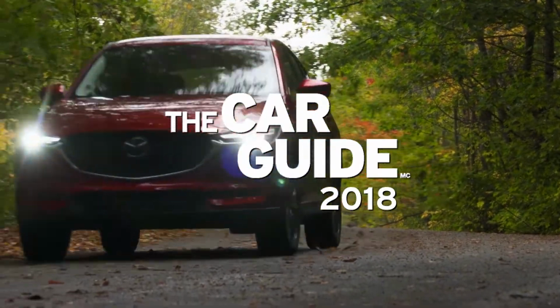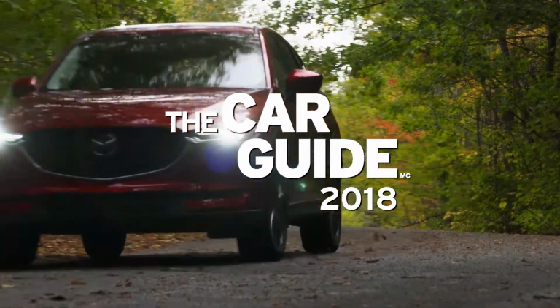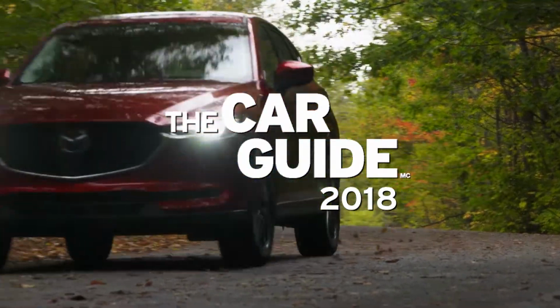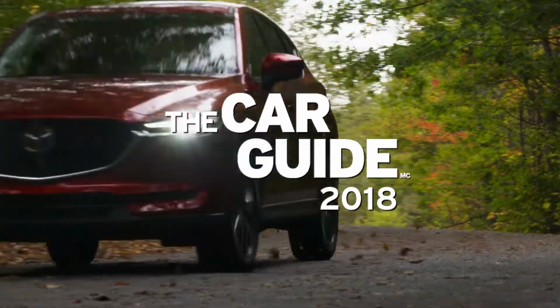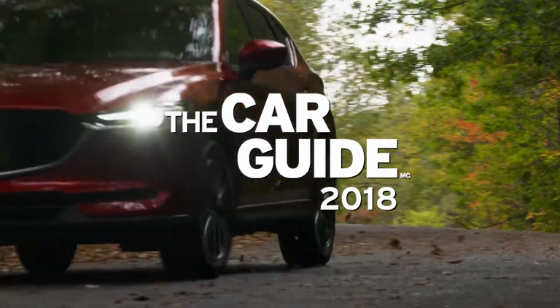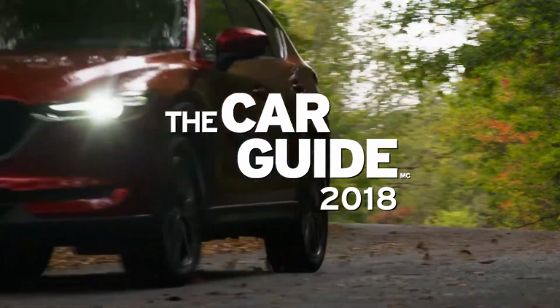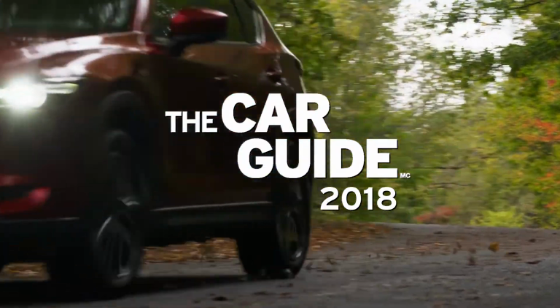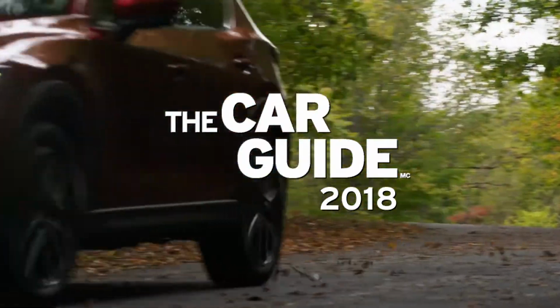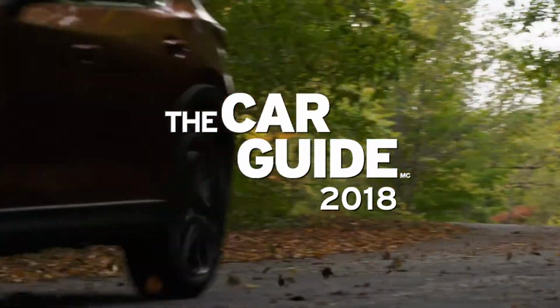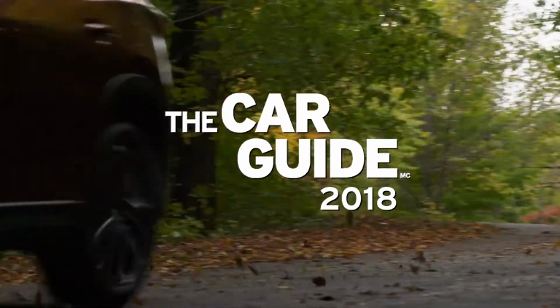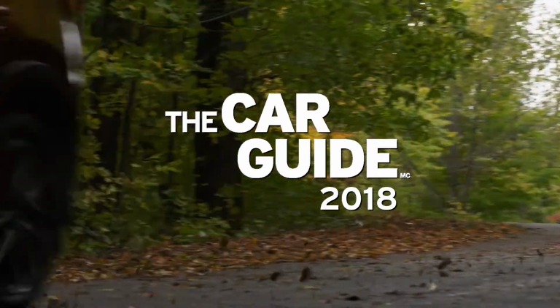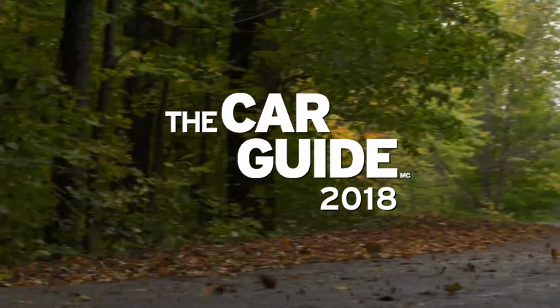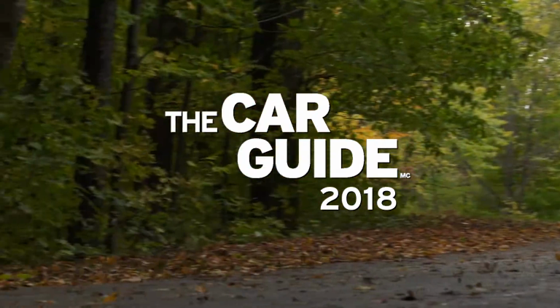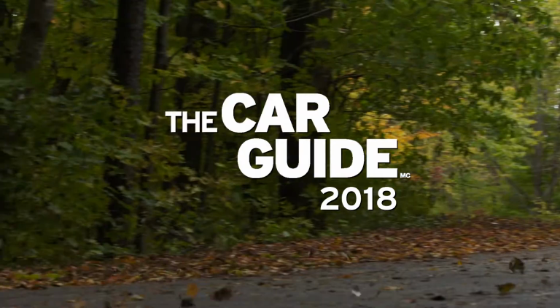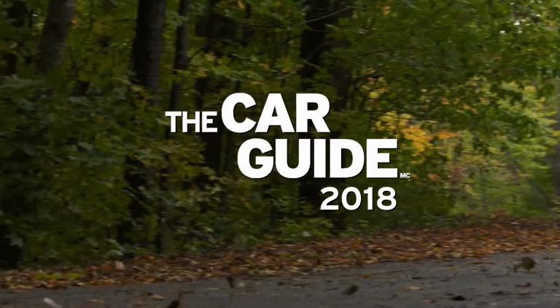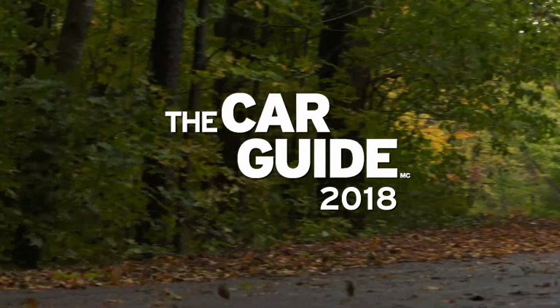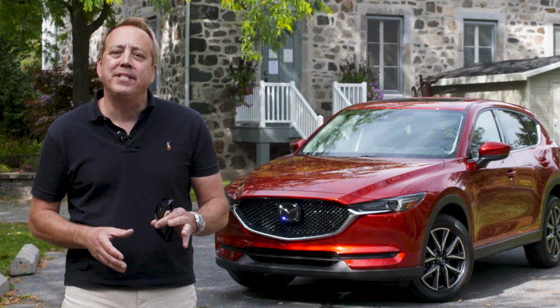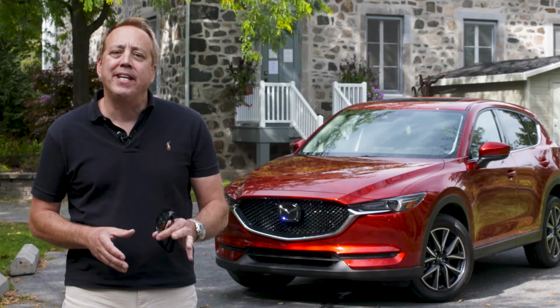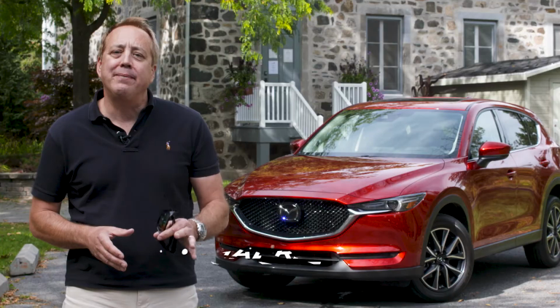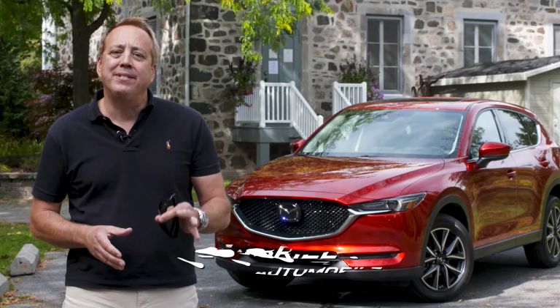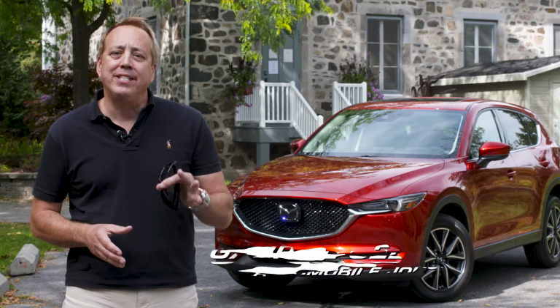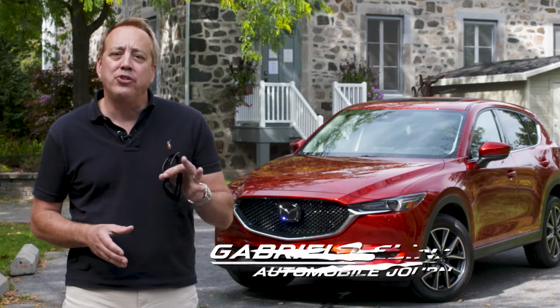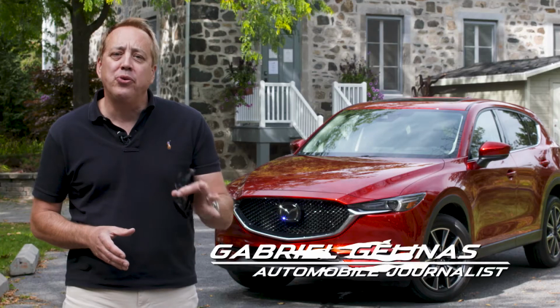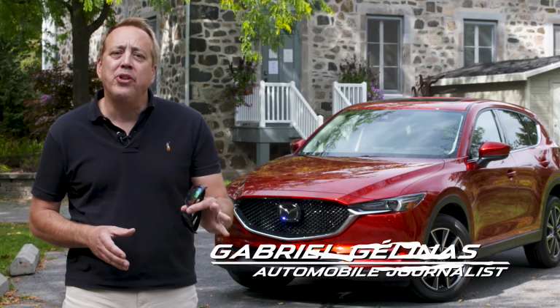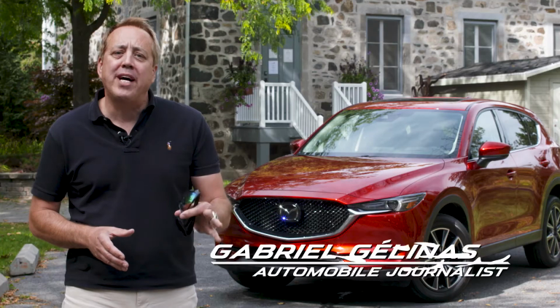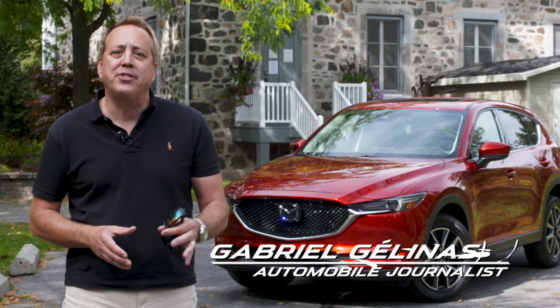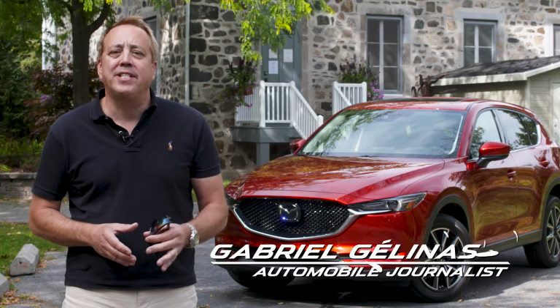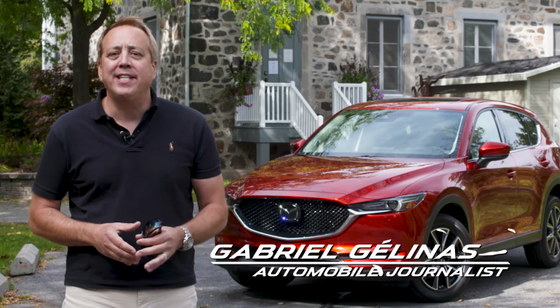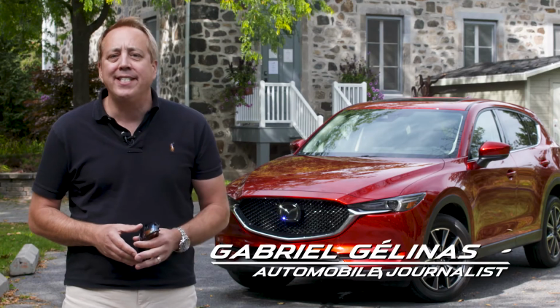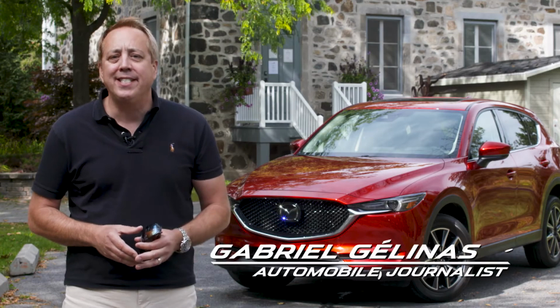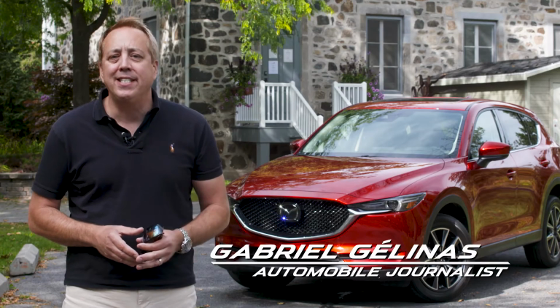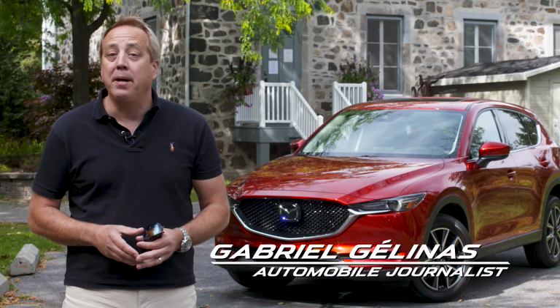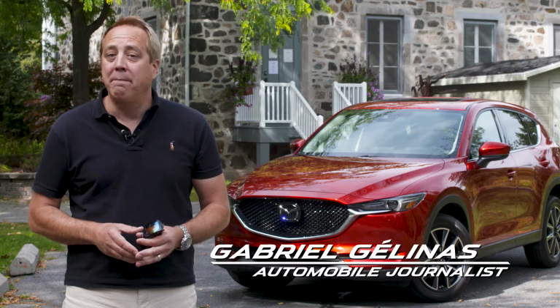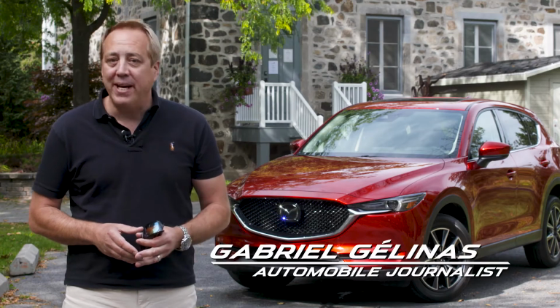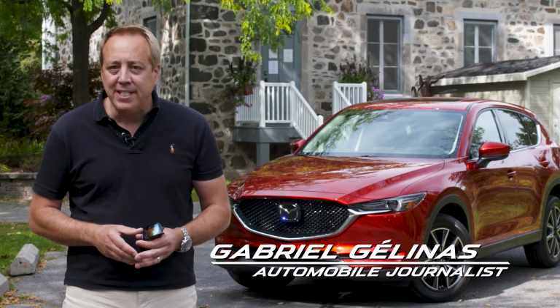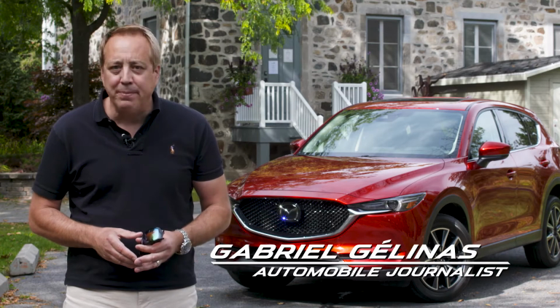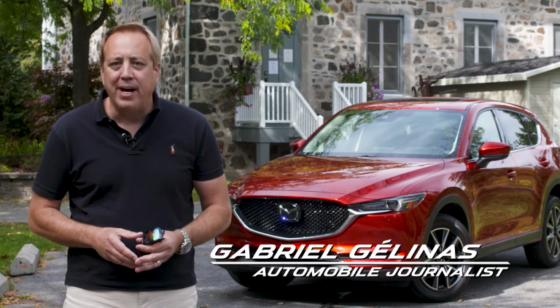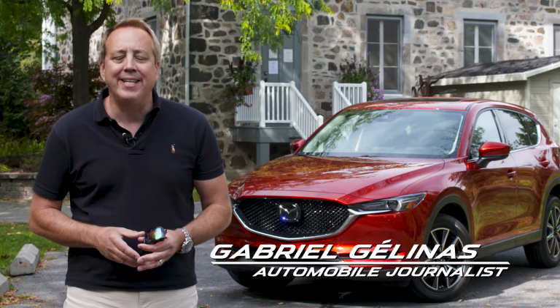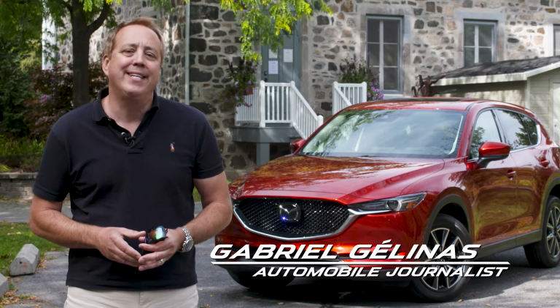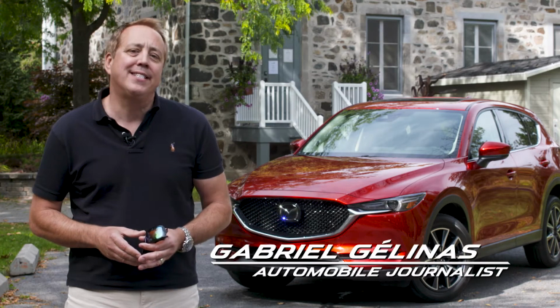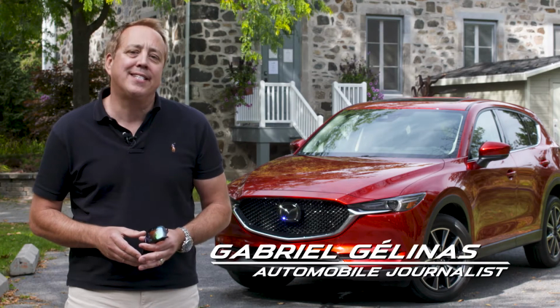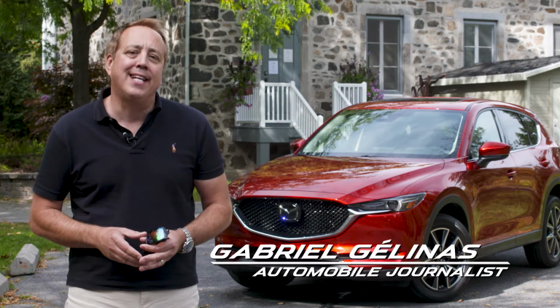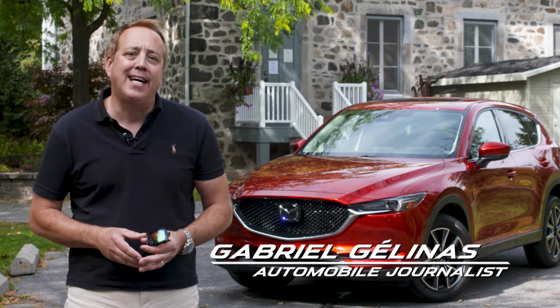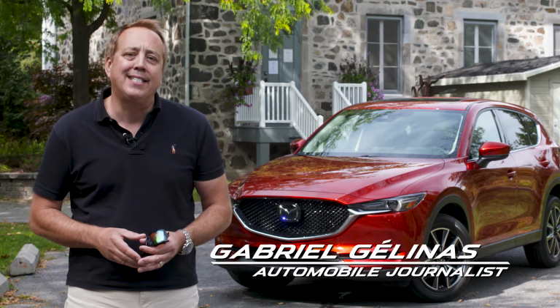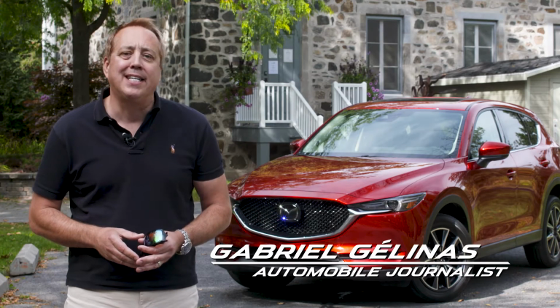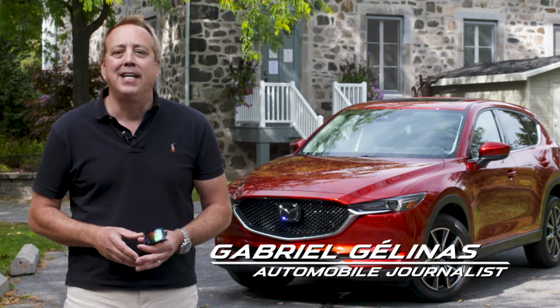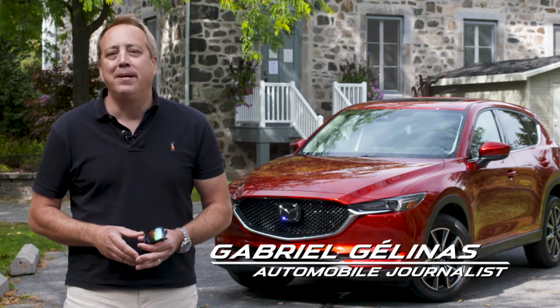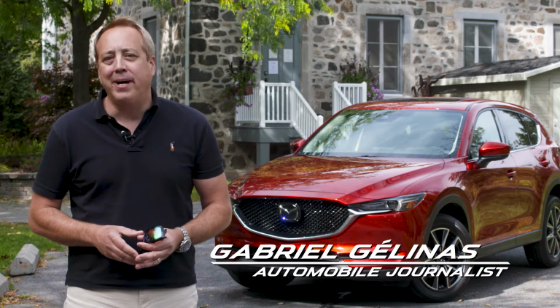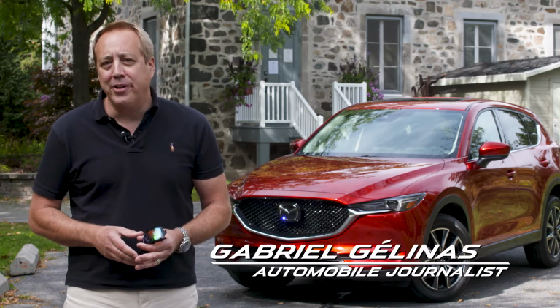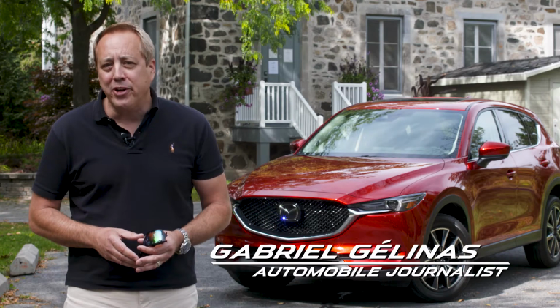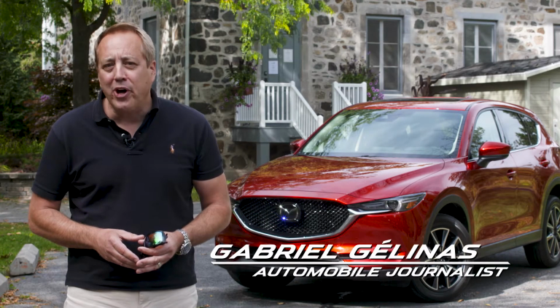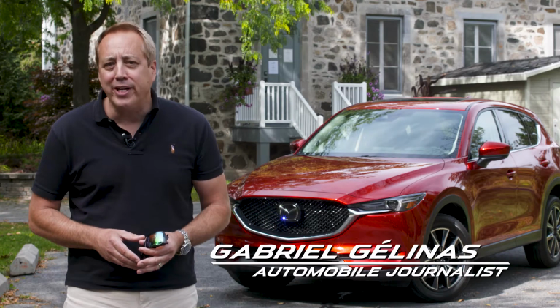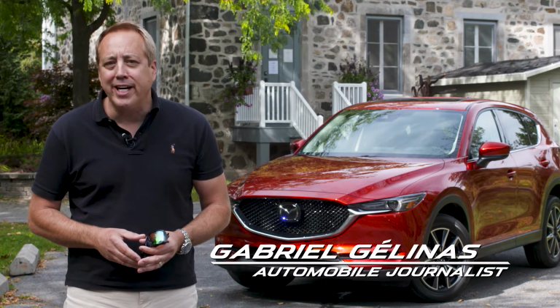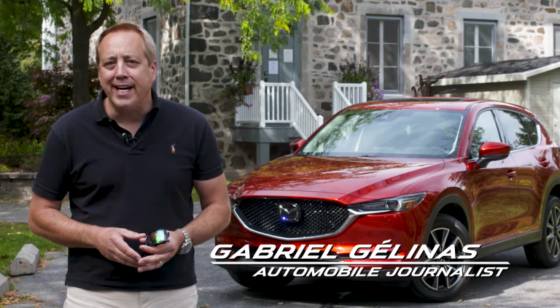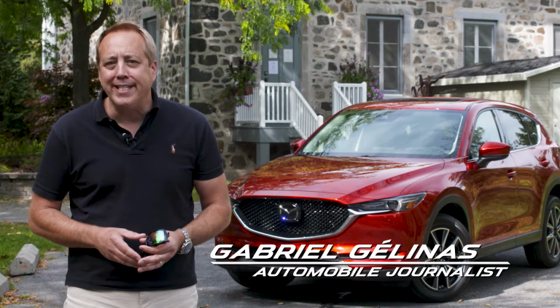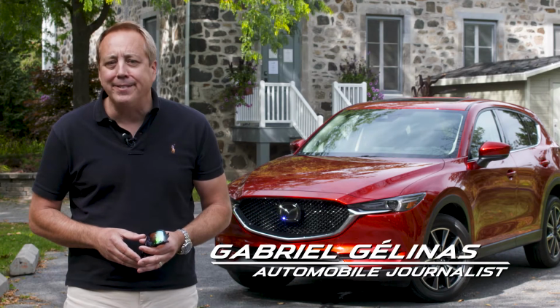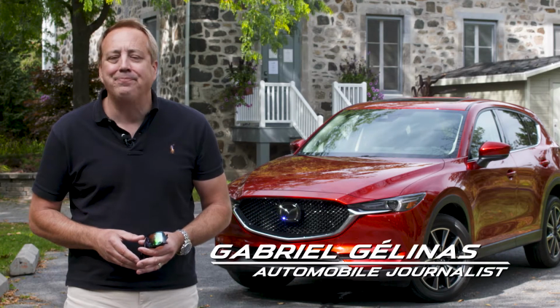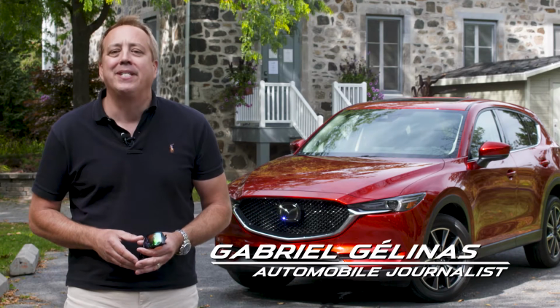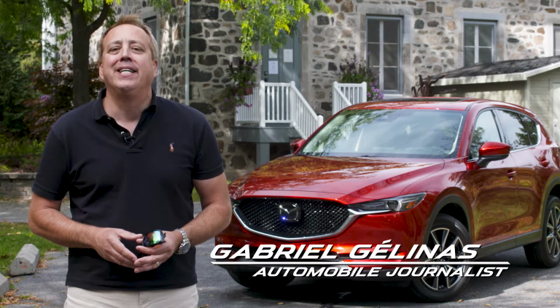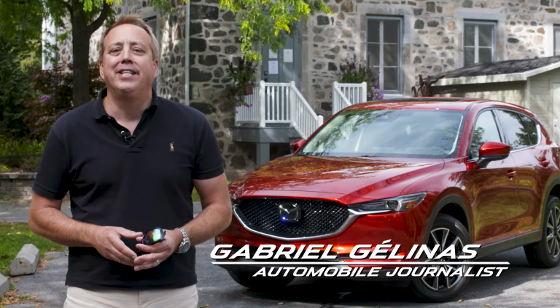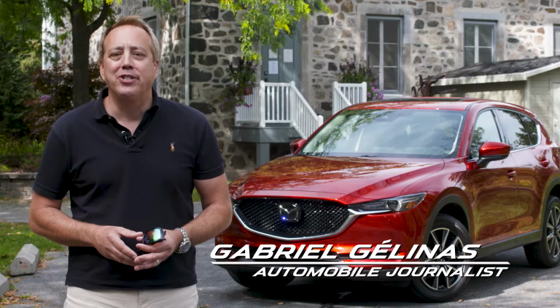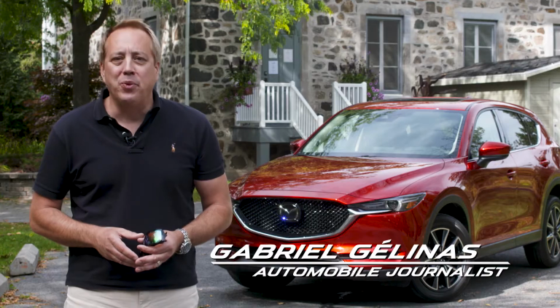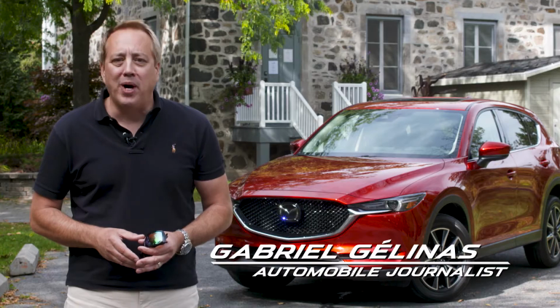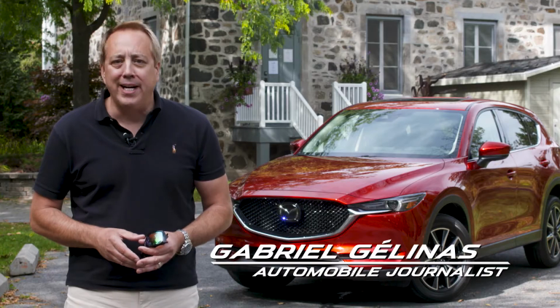The Mazda CX-5 has been named the 2018 Best Buy in its class by the Car Guide. Here's why.